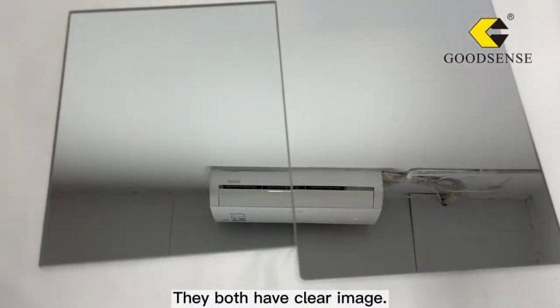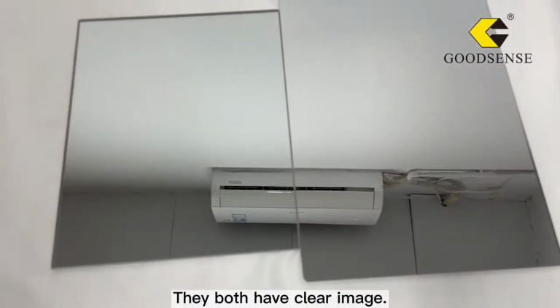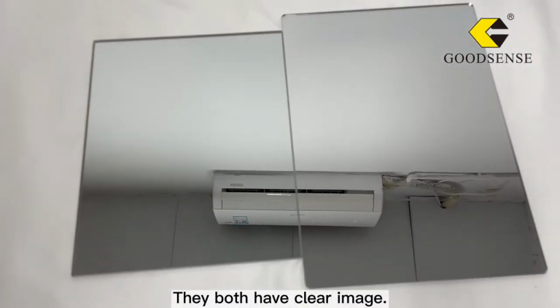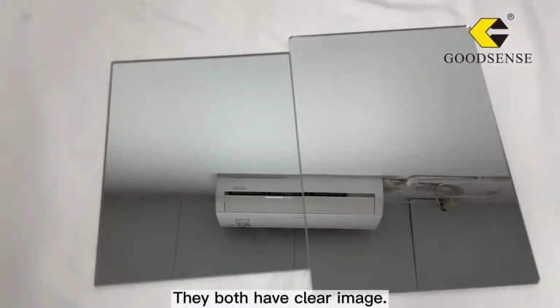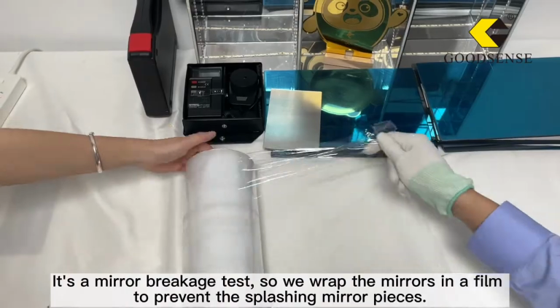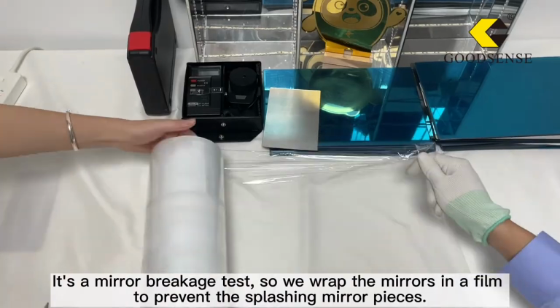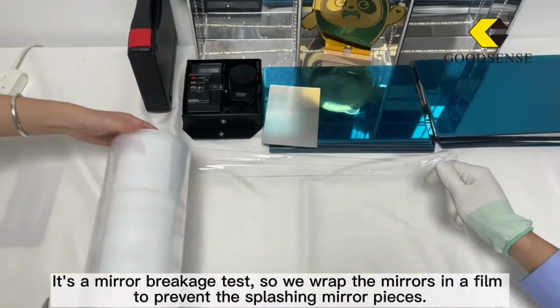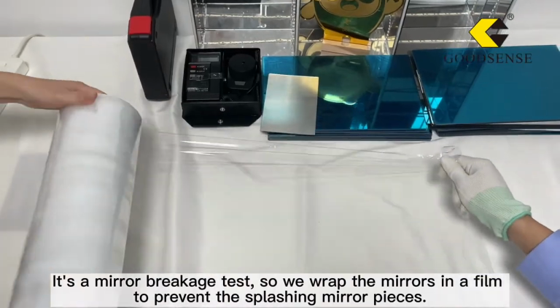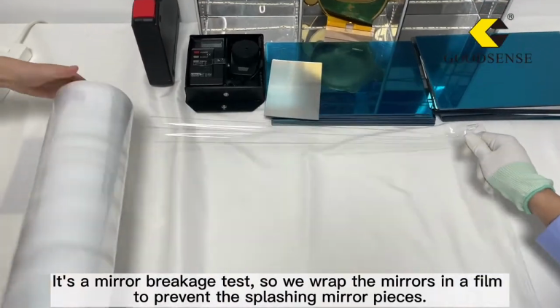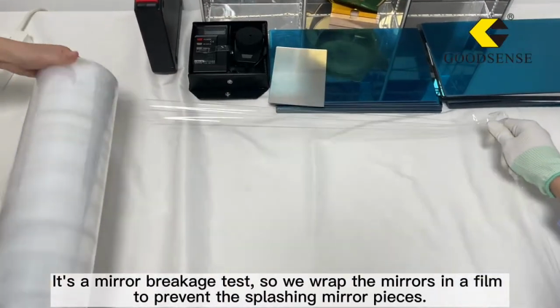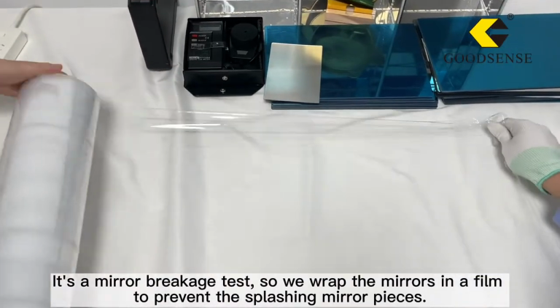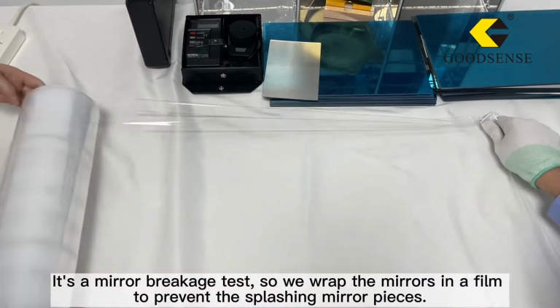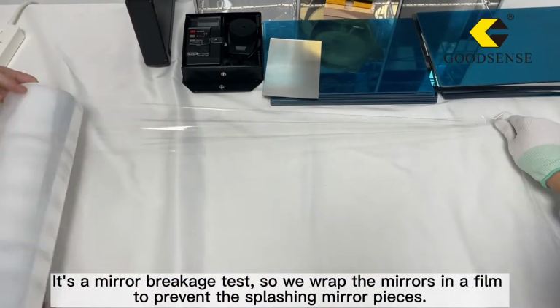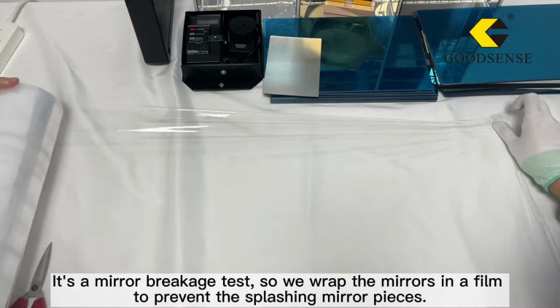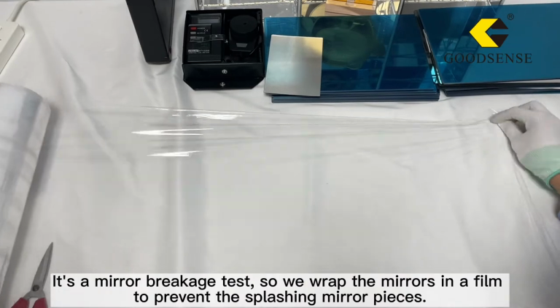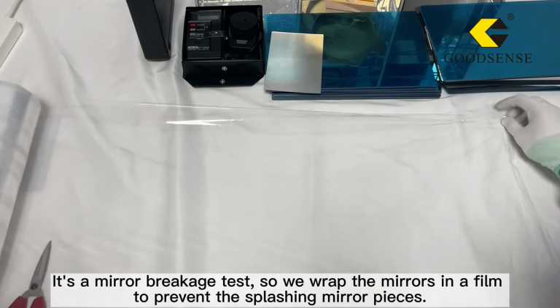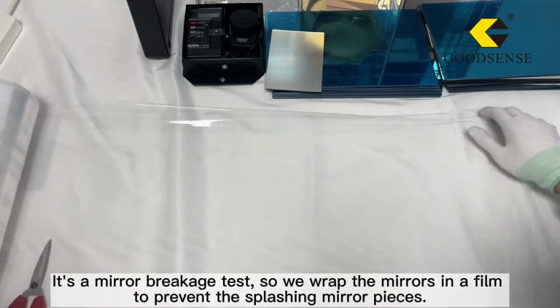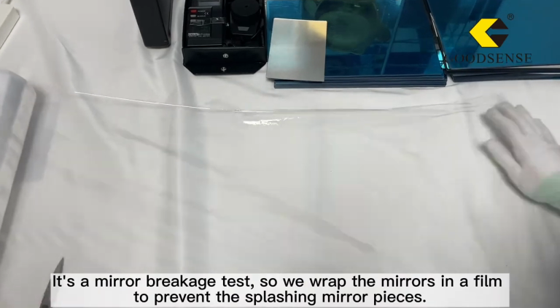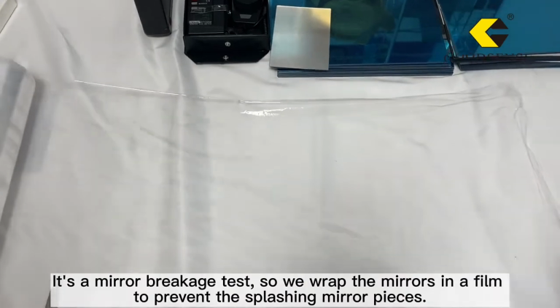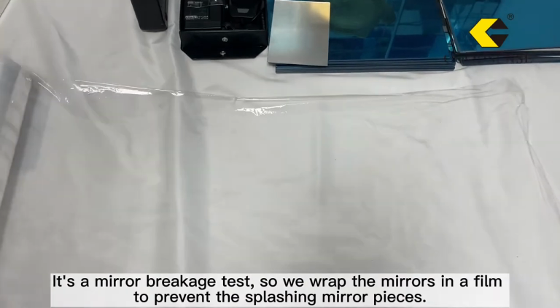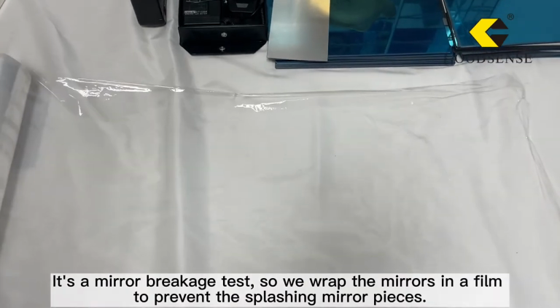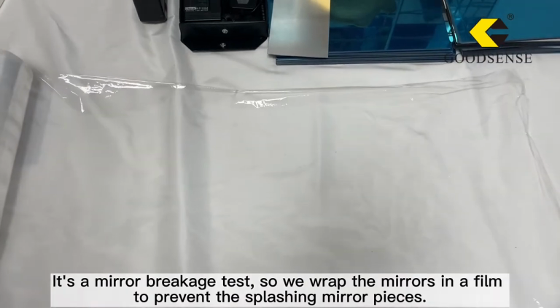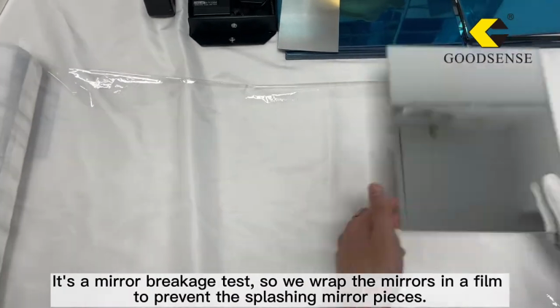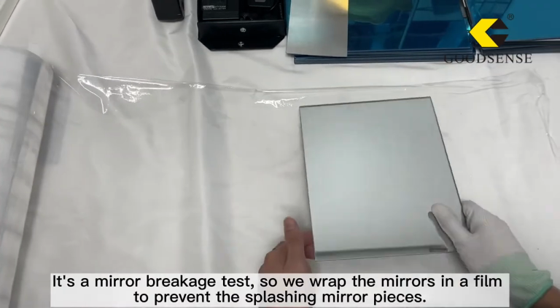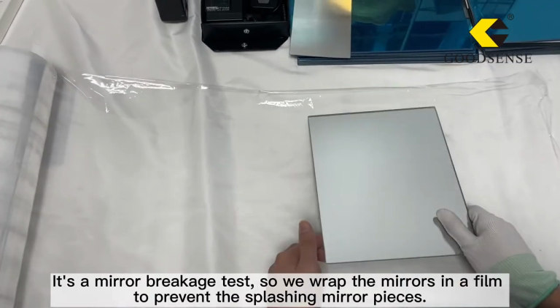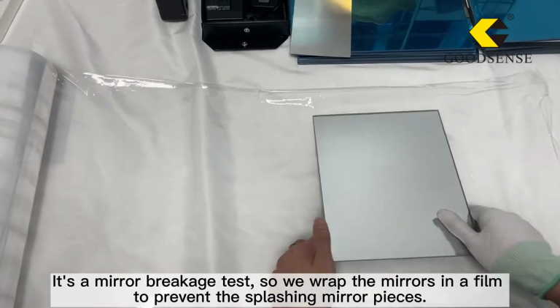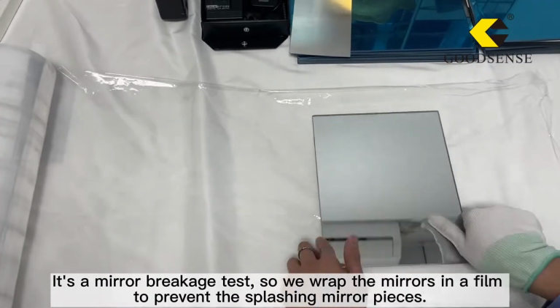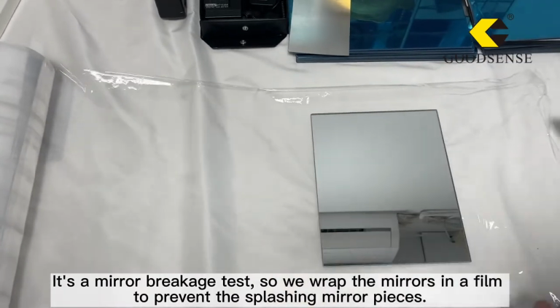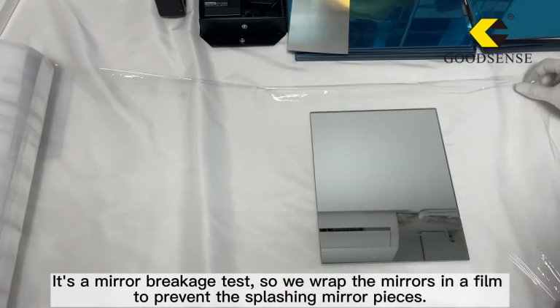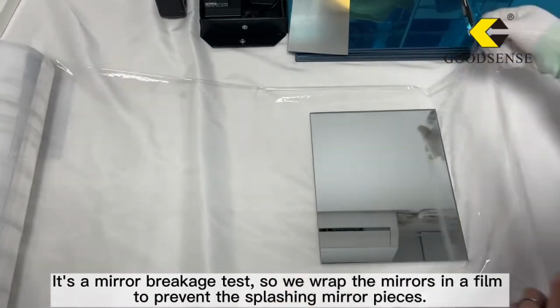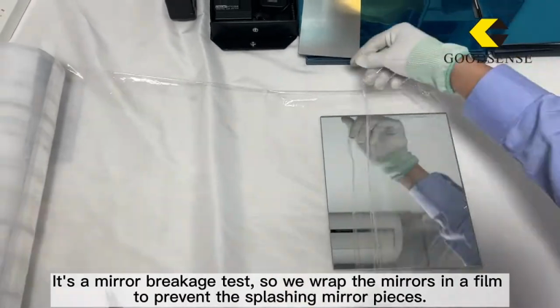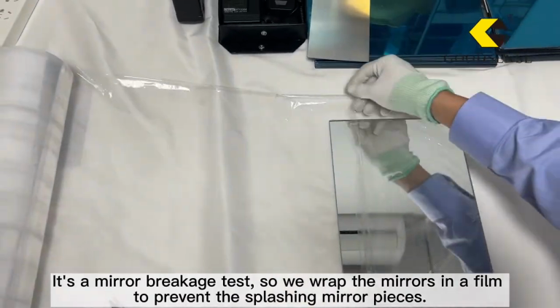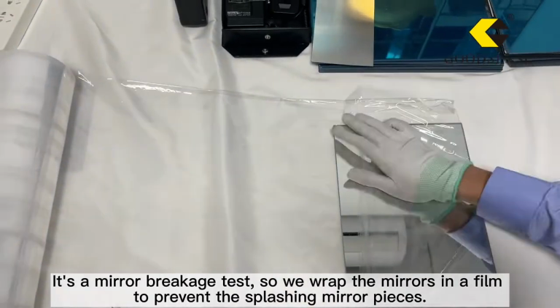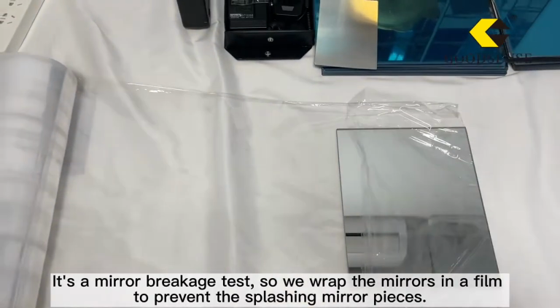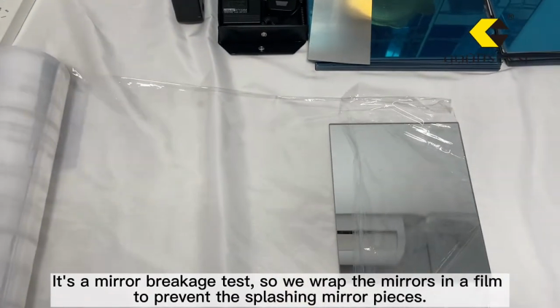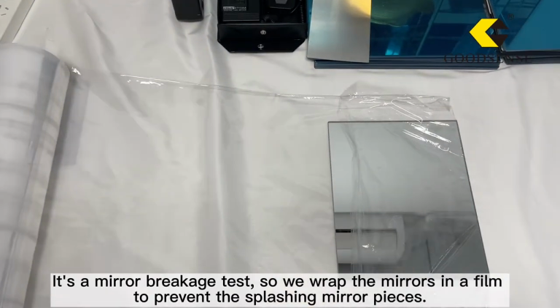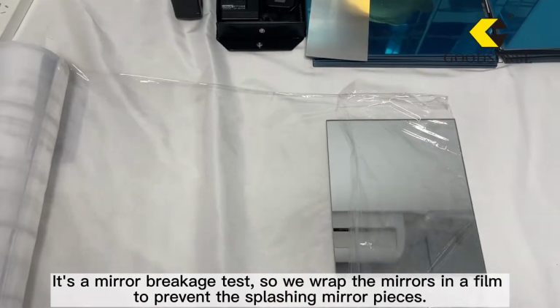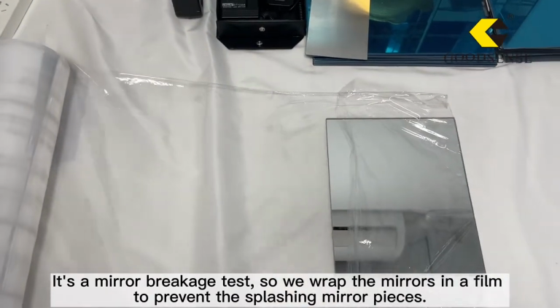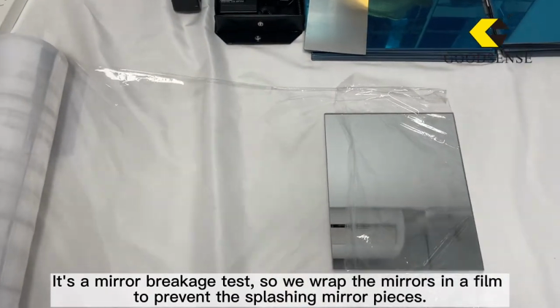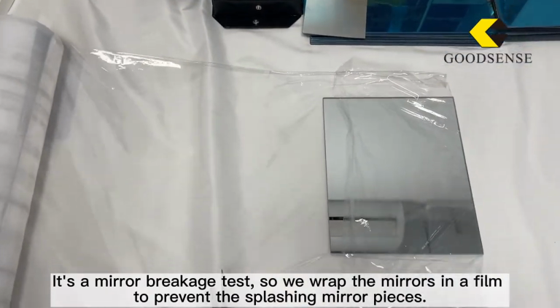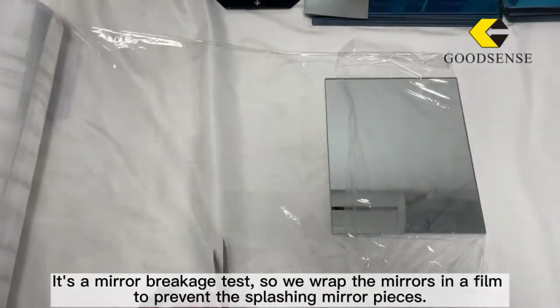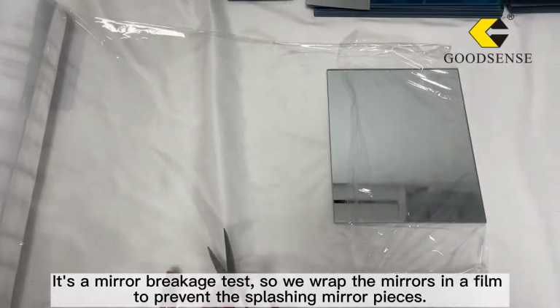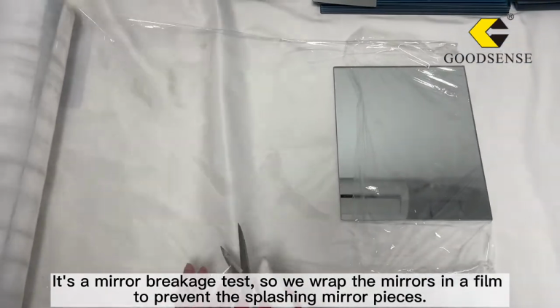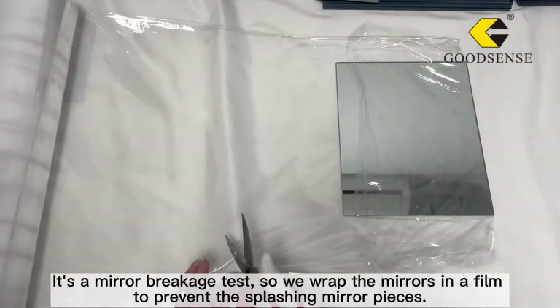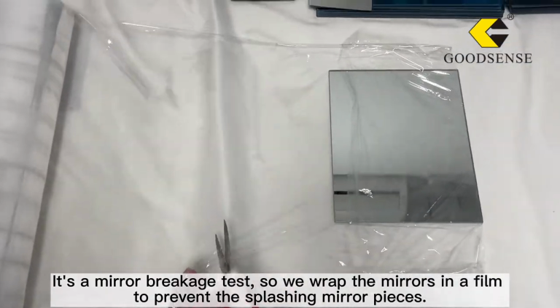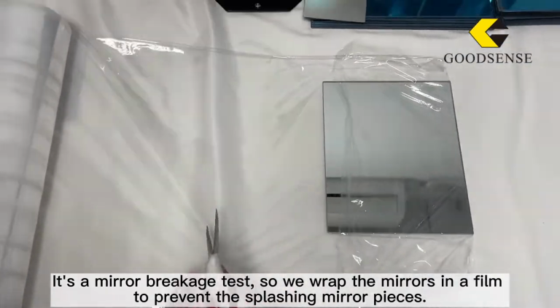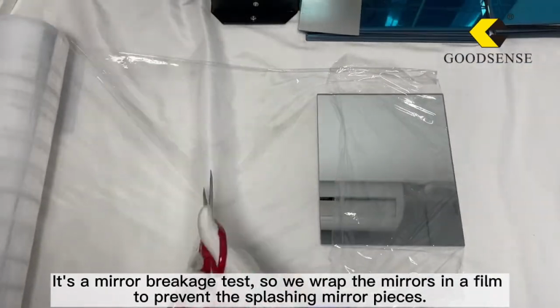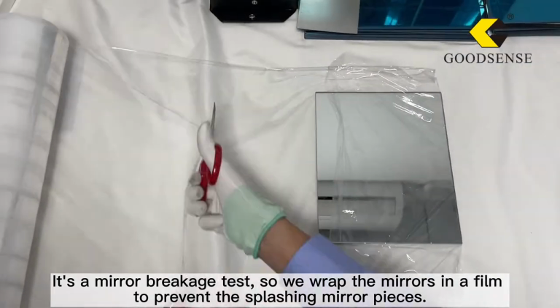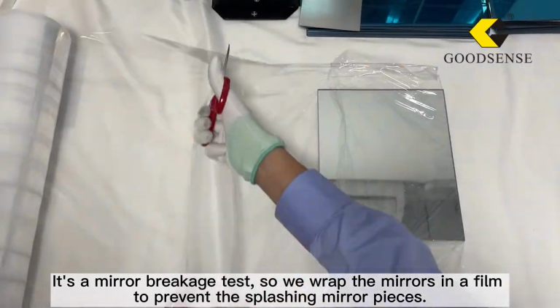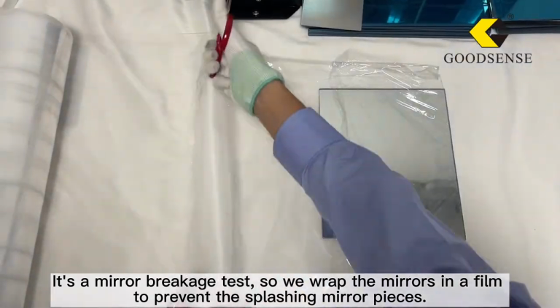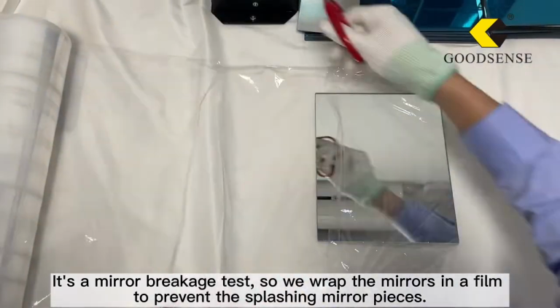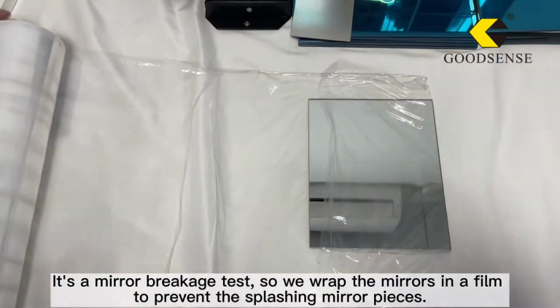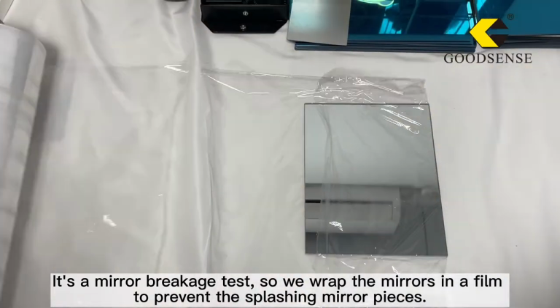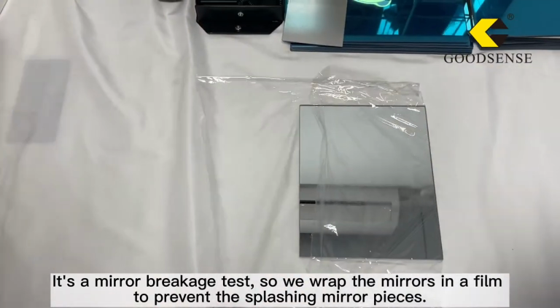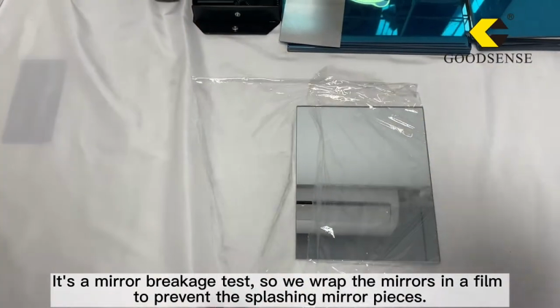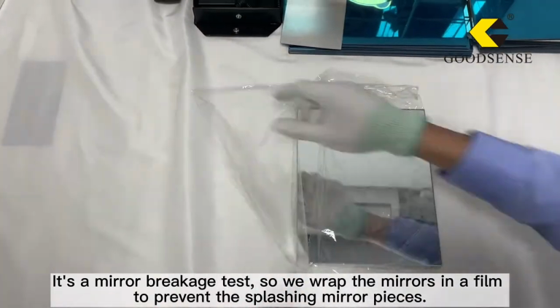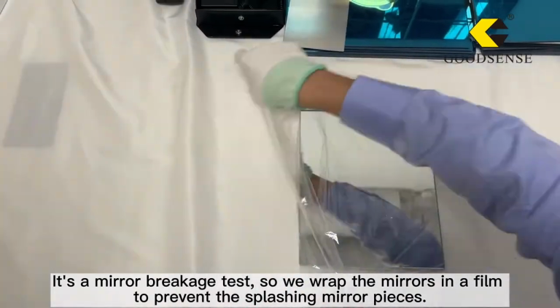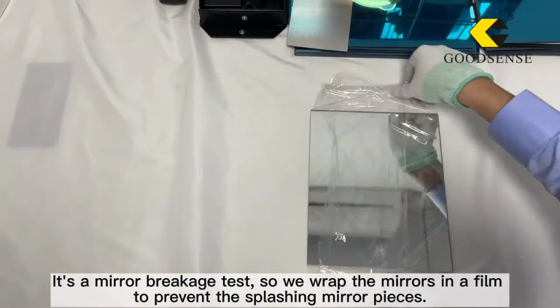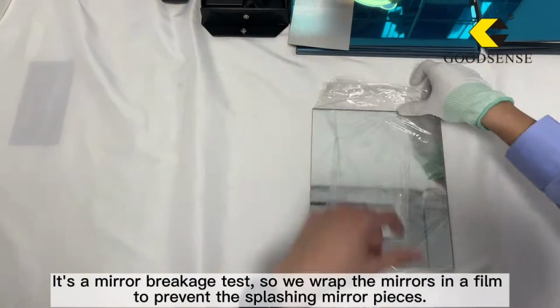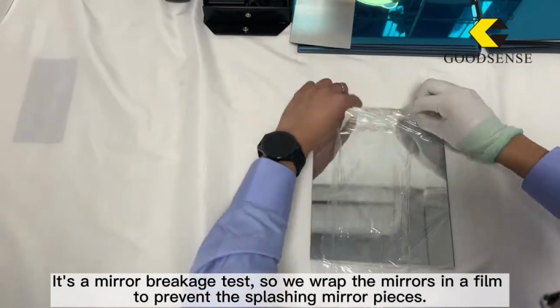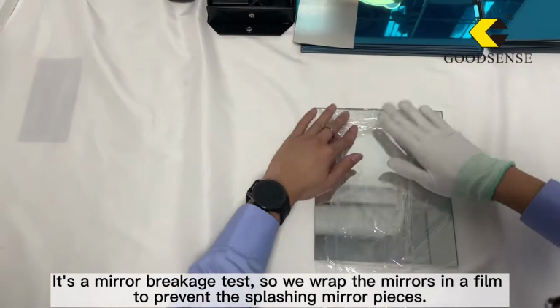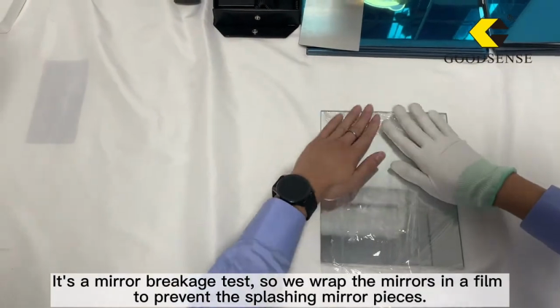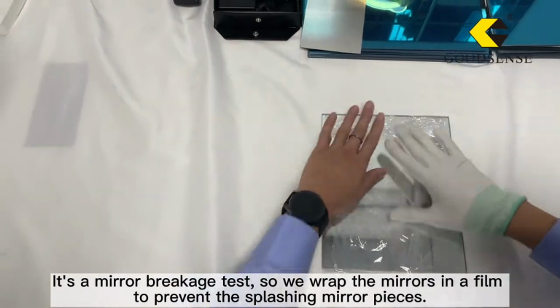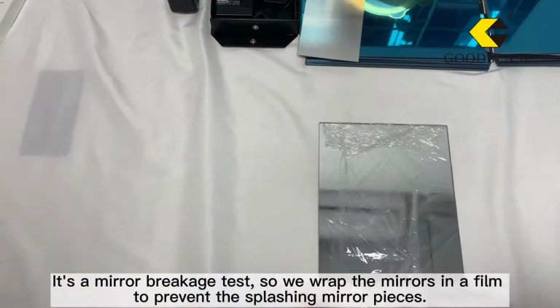It's a mirror breakage test, so we wrap the mirrors in a film to prevent the splattering of mirror pieces.